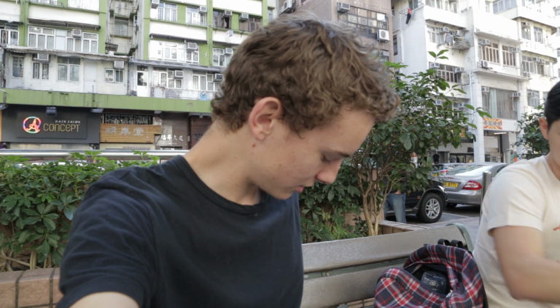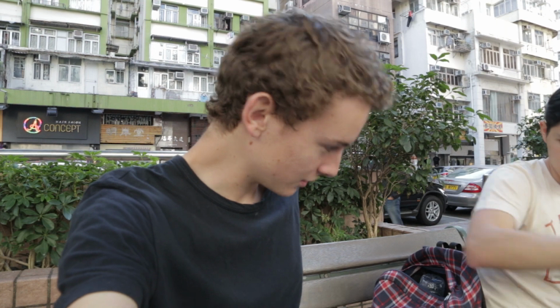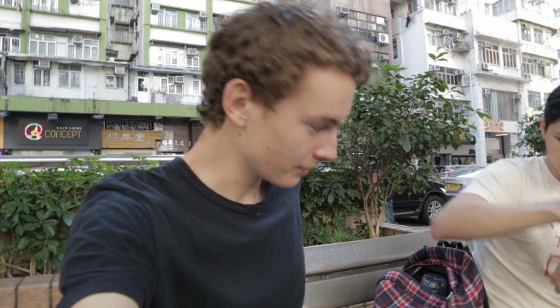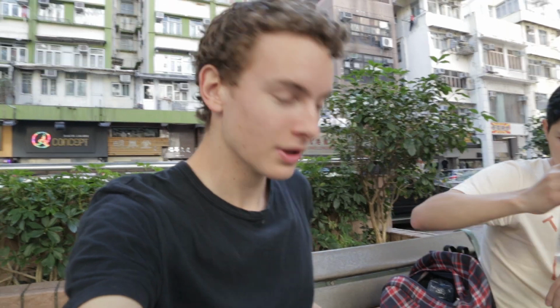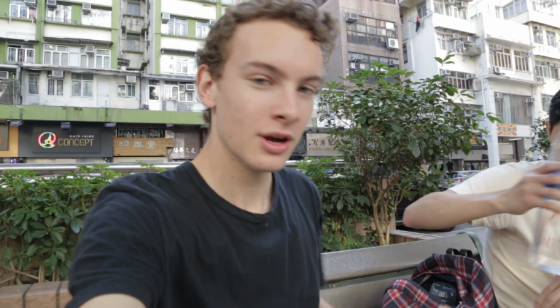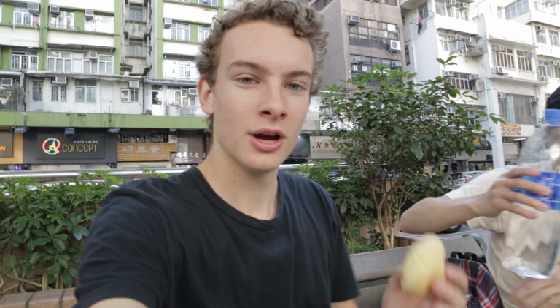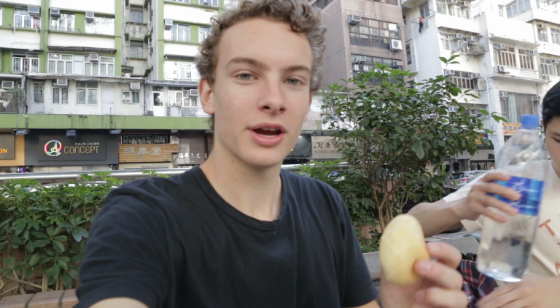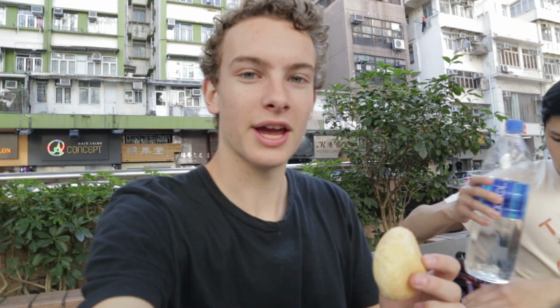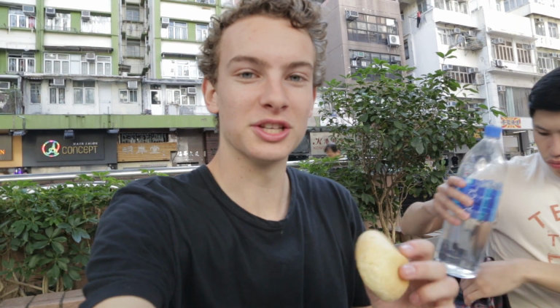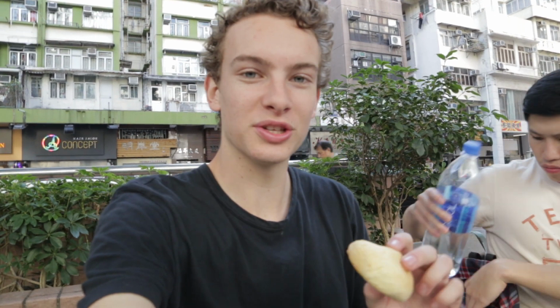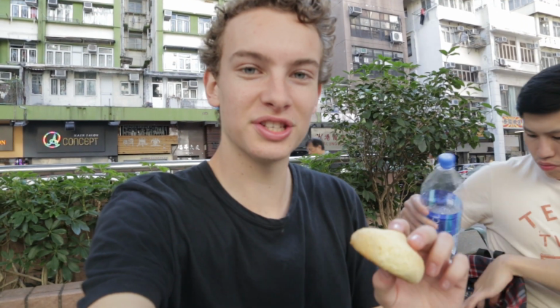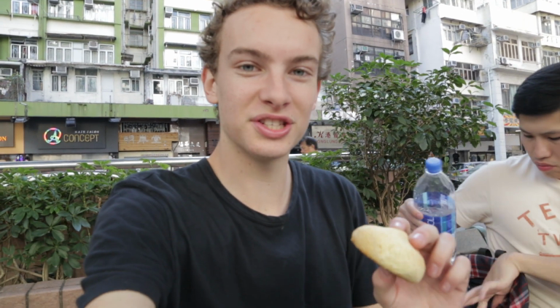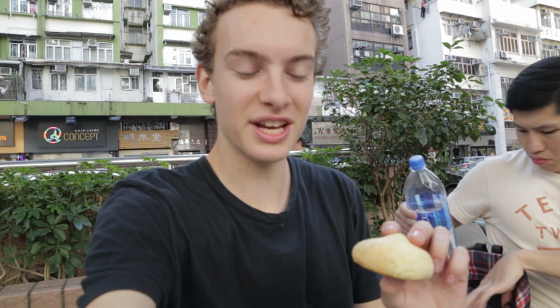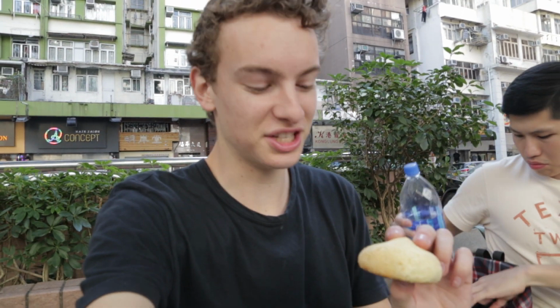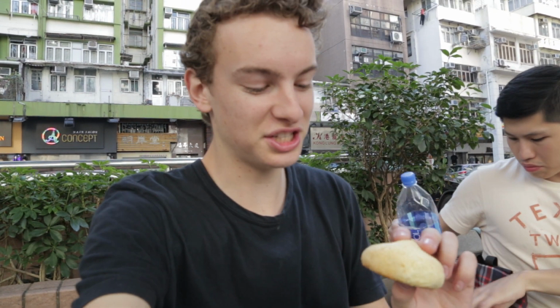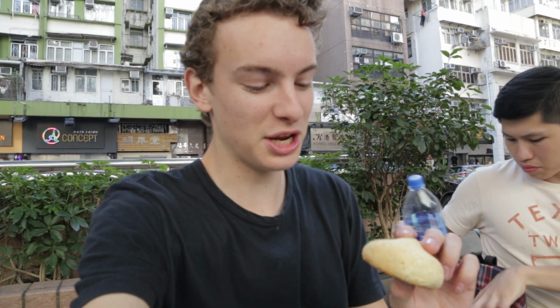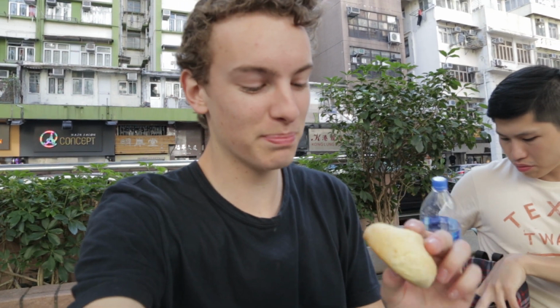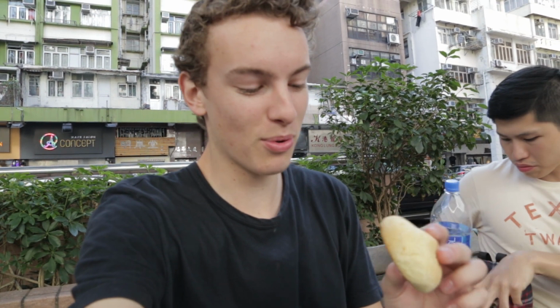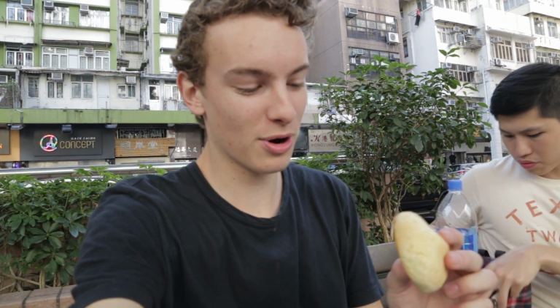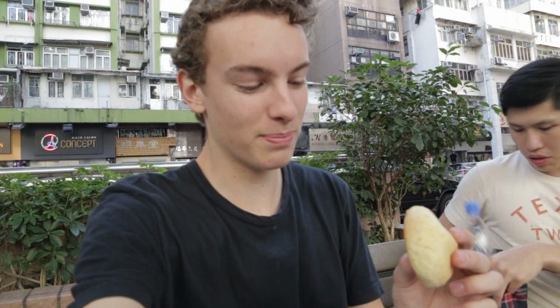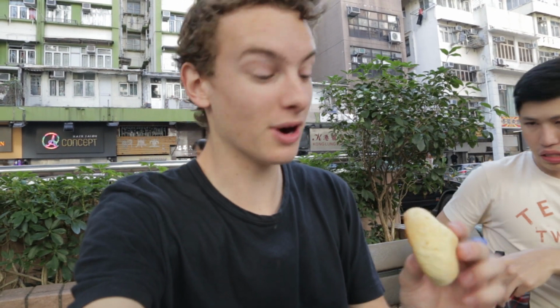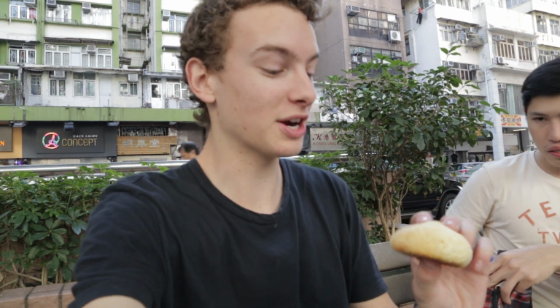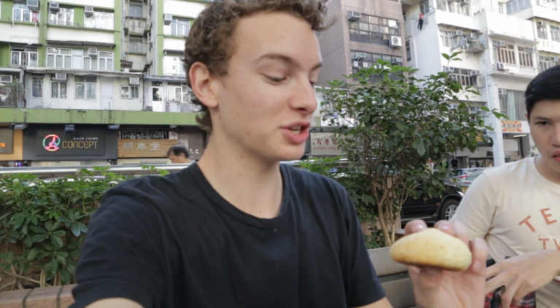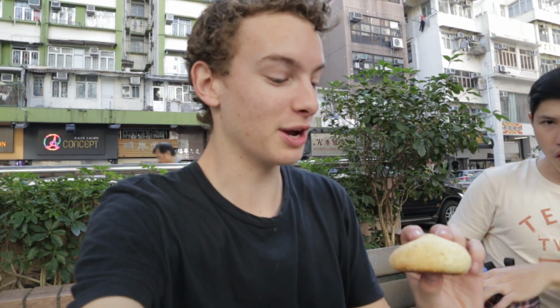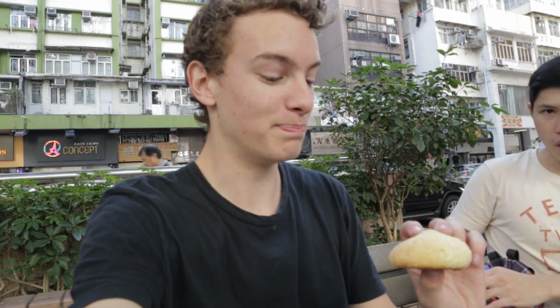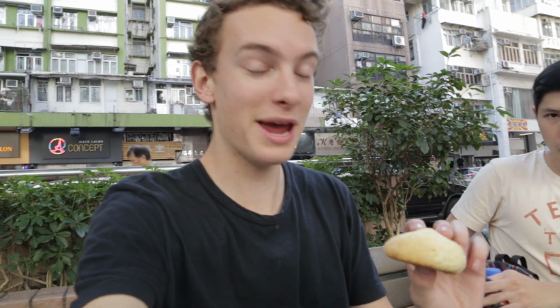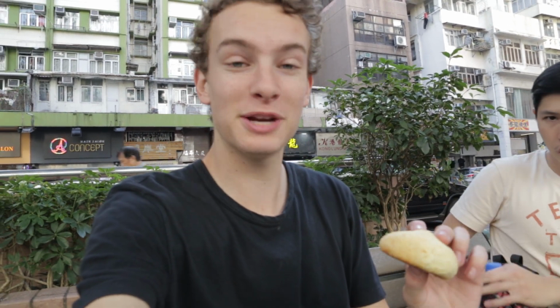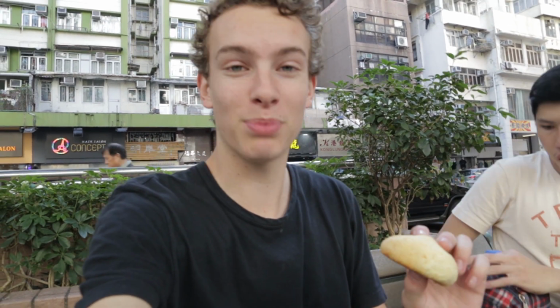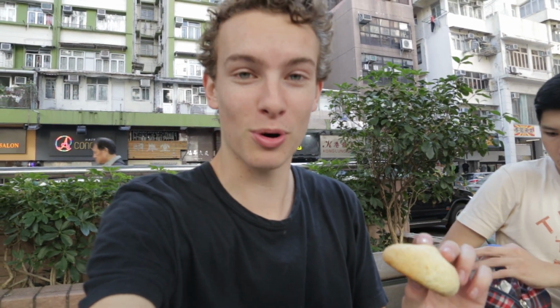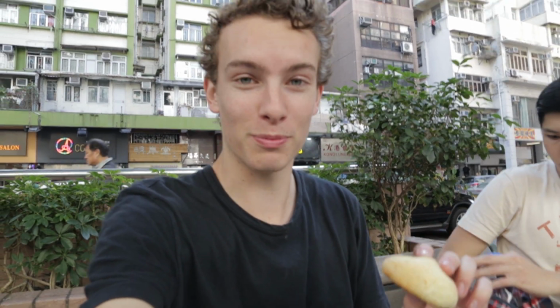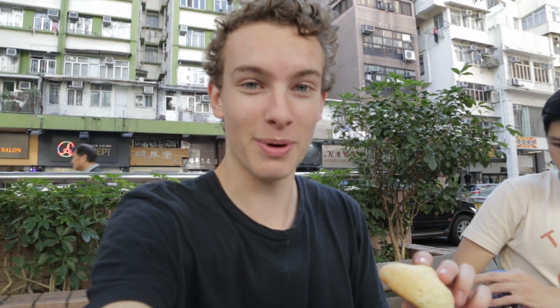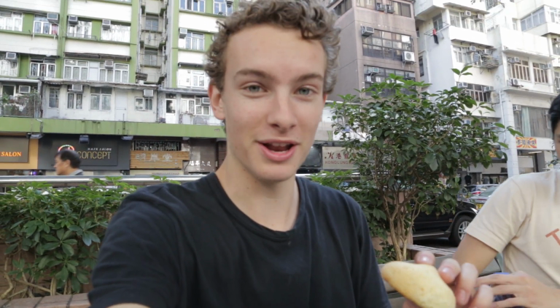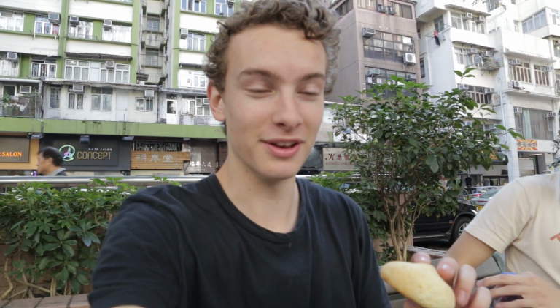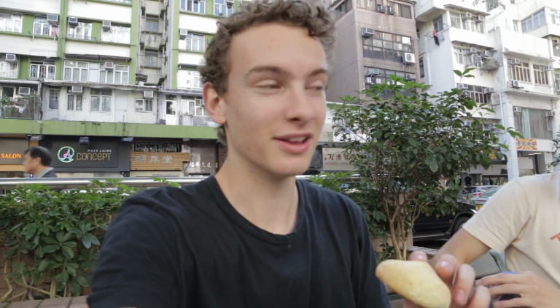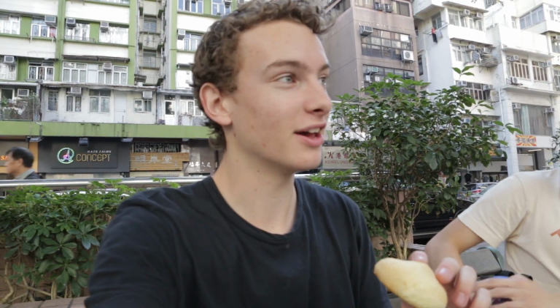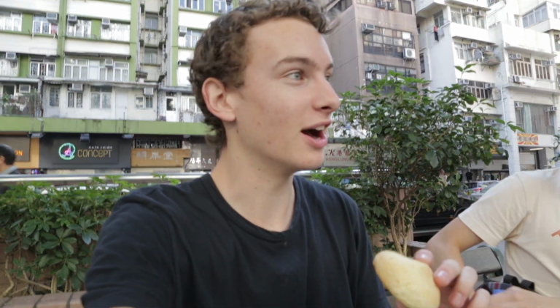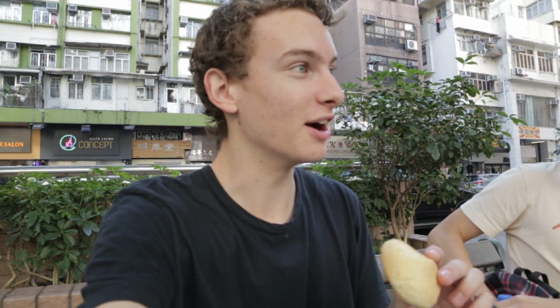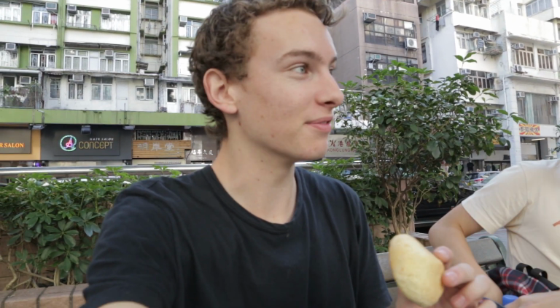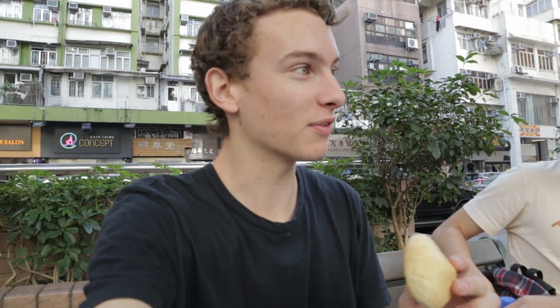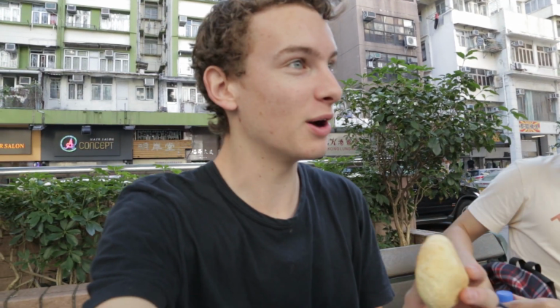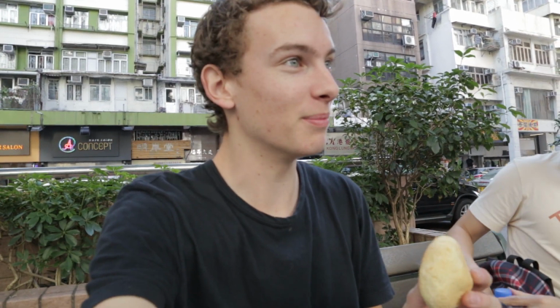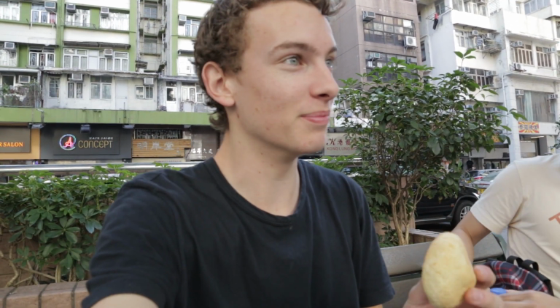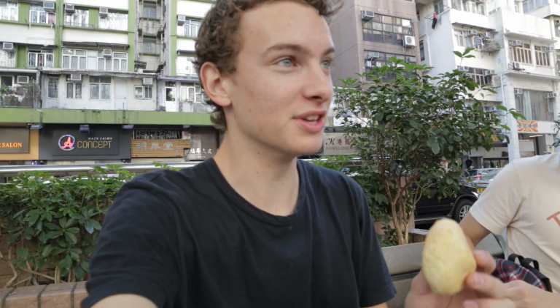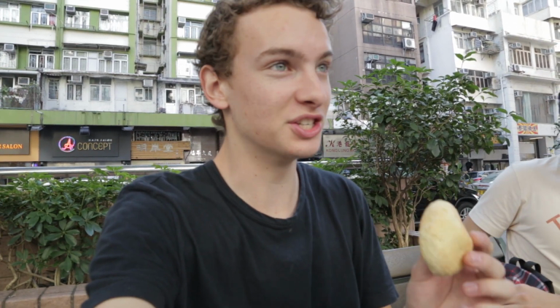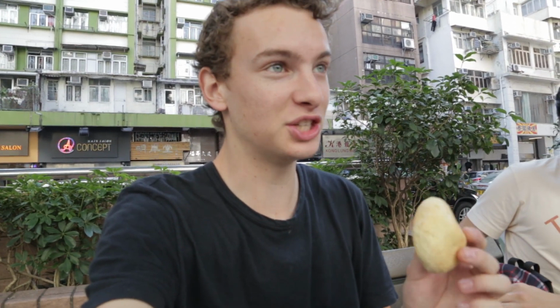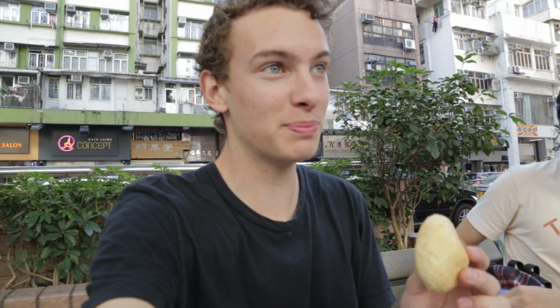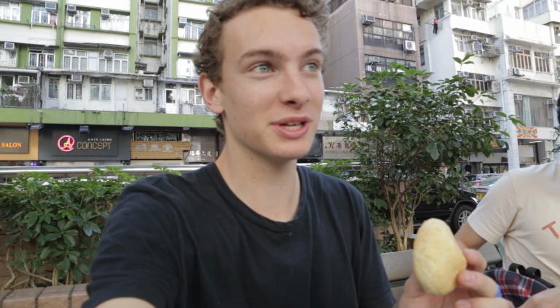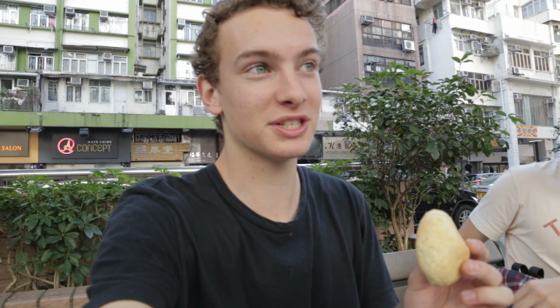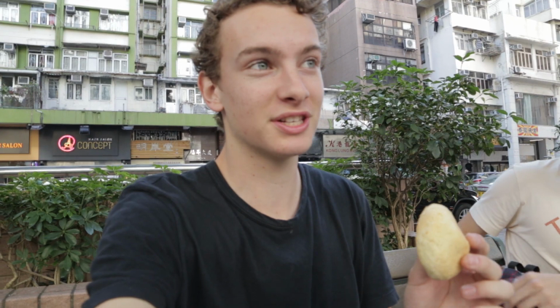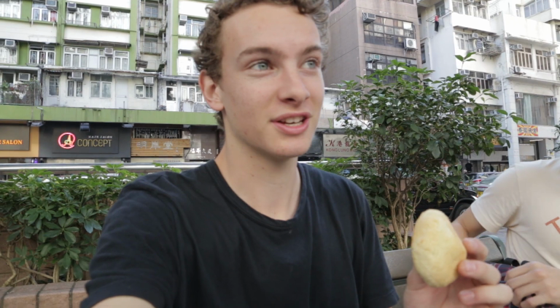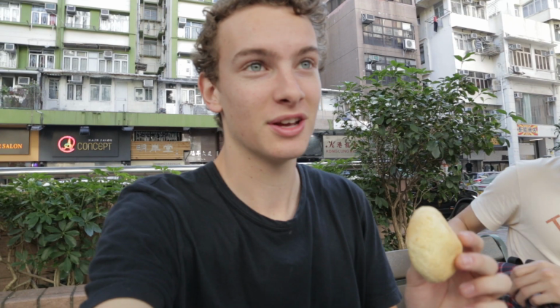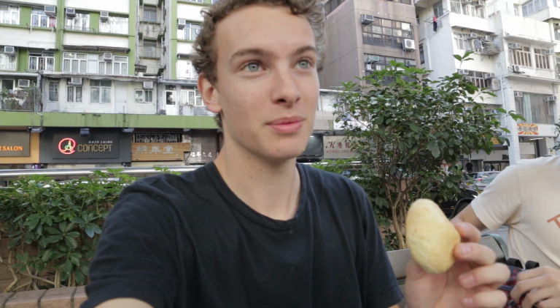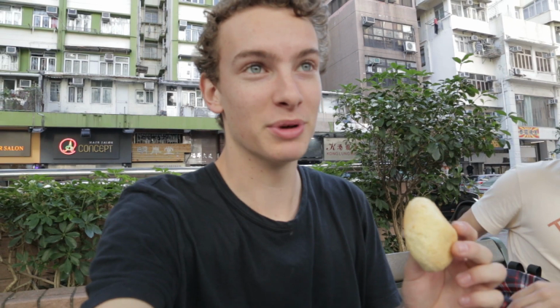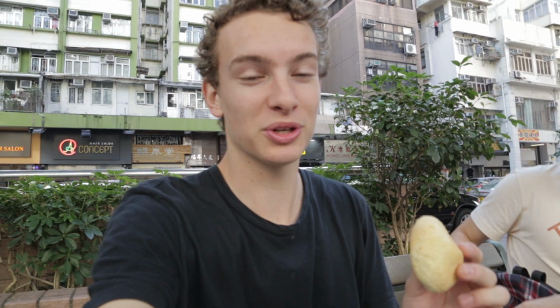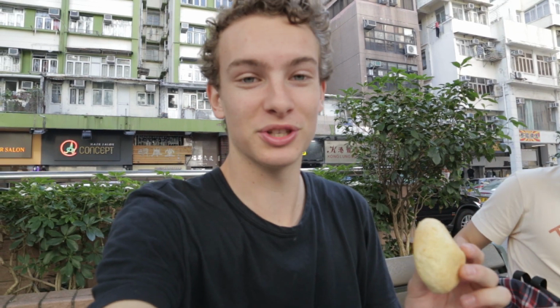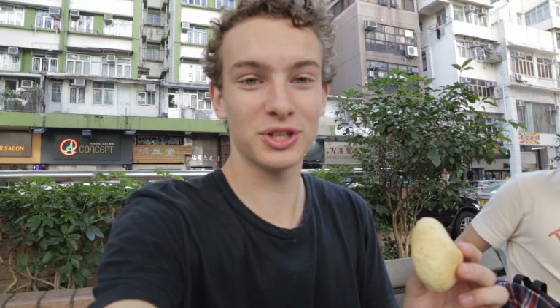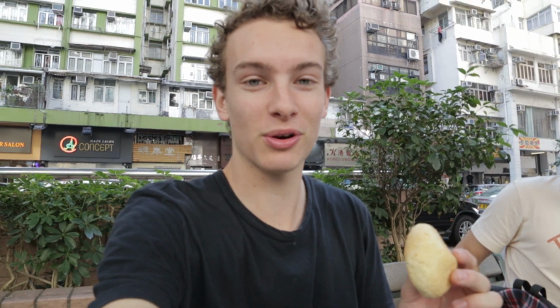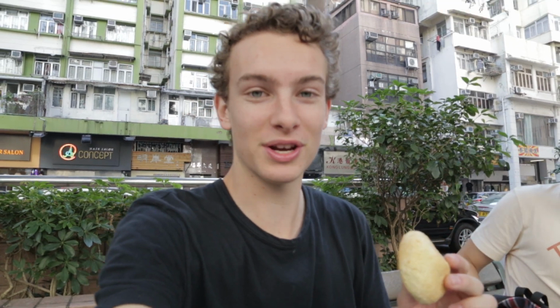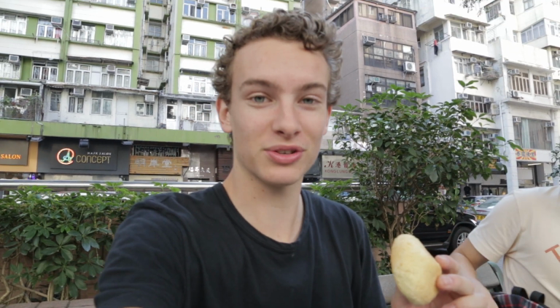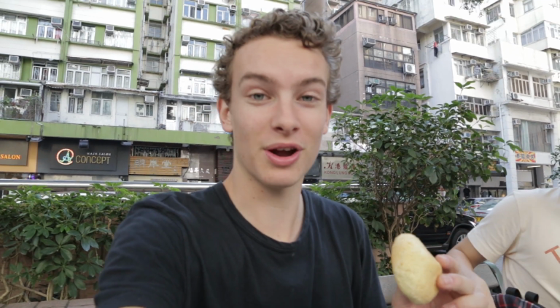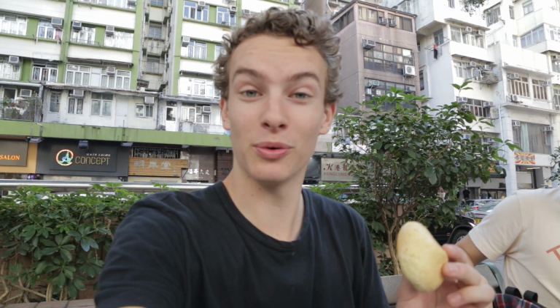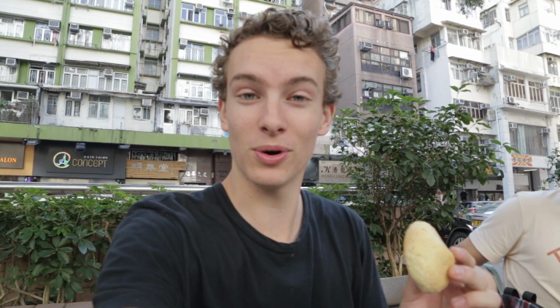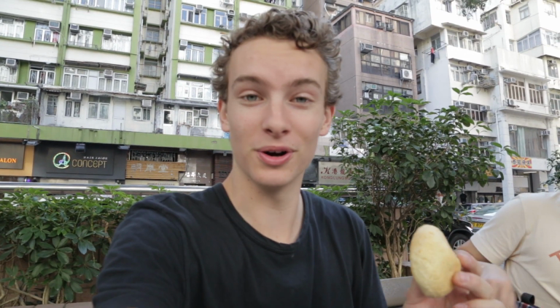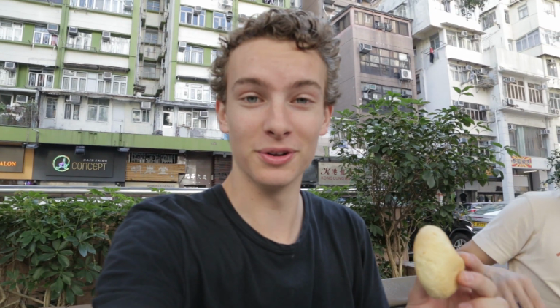This is a steamed pork — actually a baked pork bun — from the cheapest Michelin star restaurant in the world.